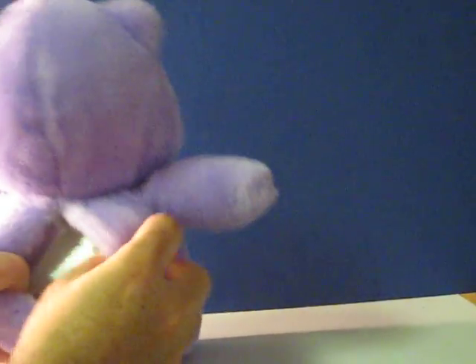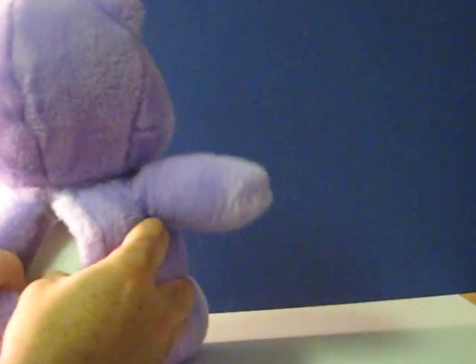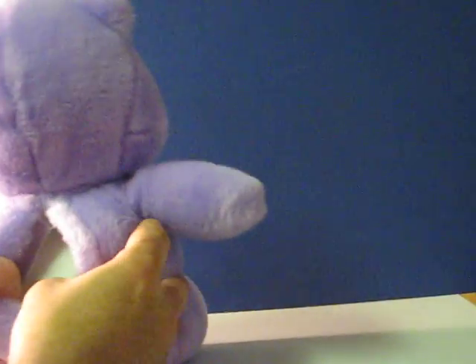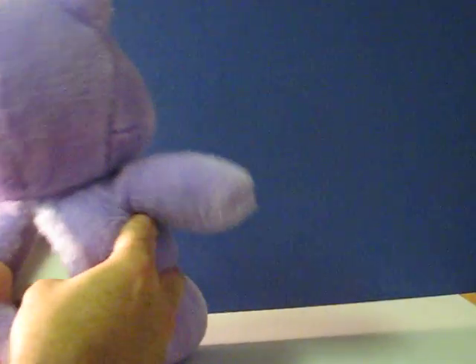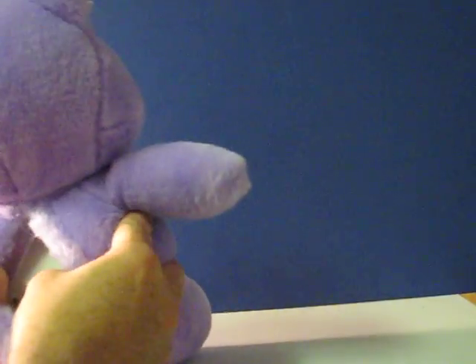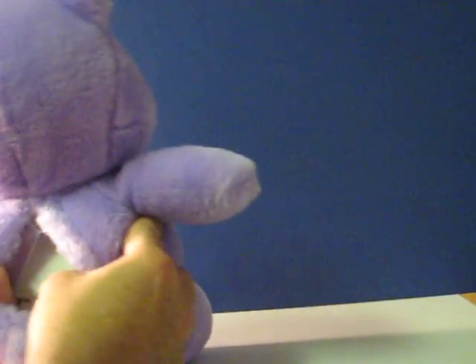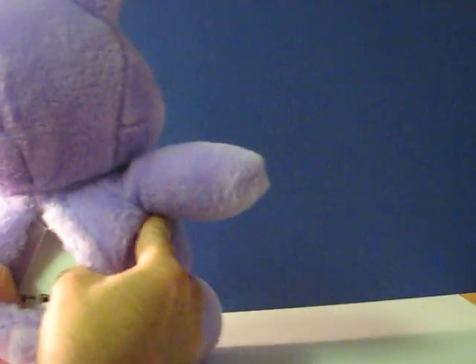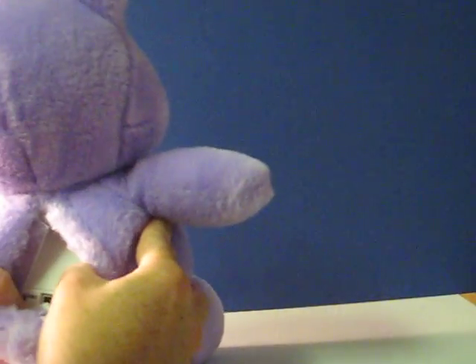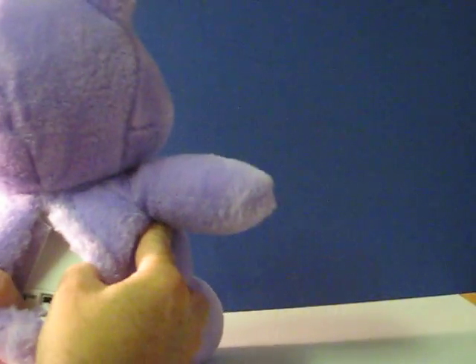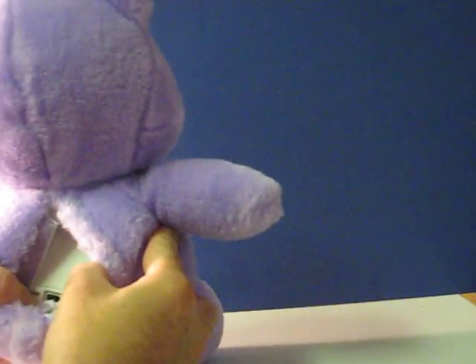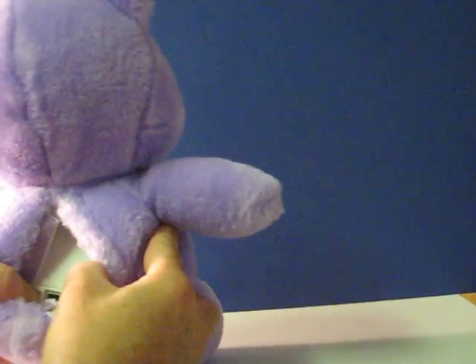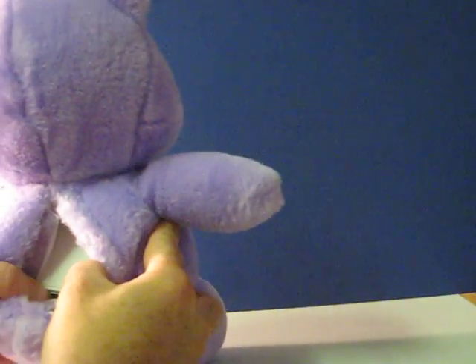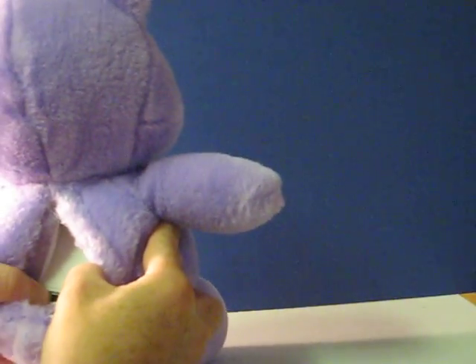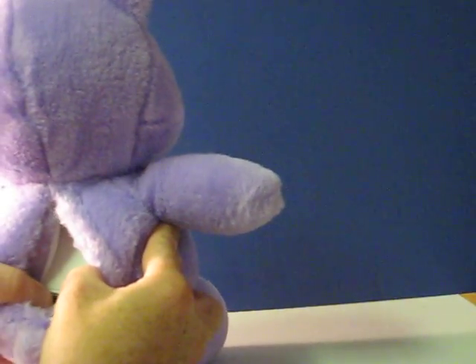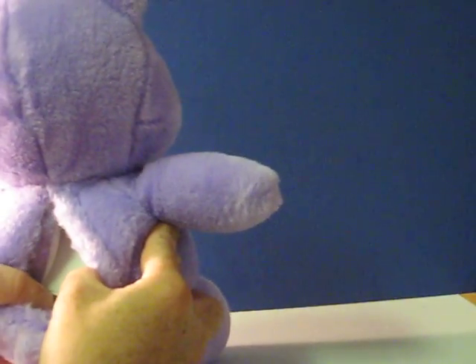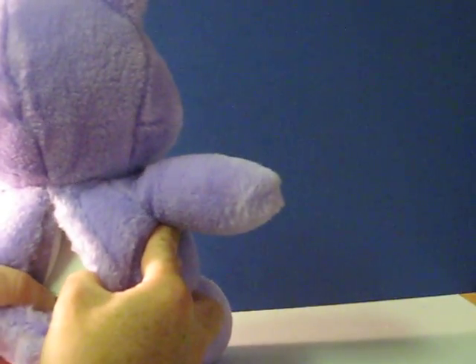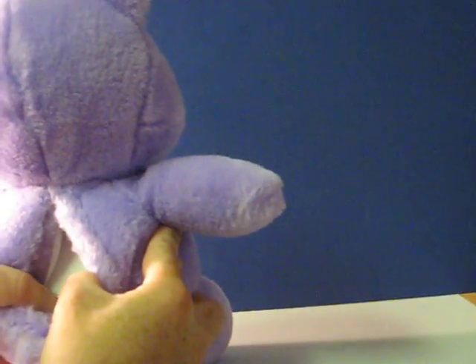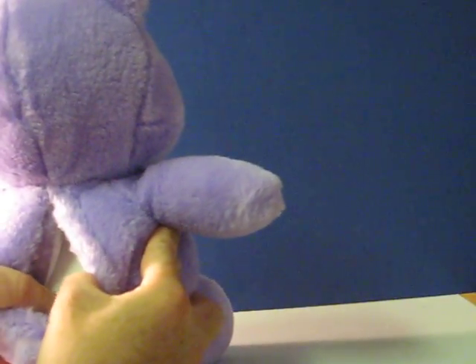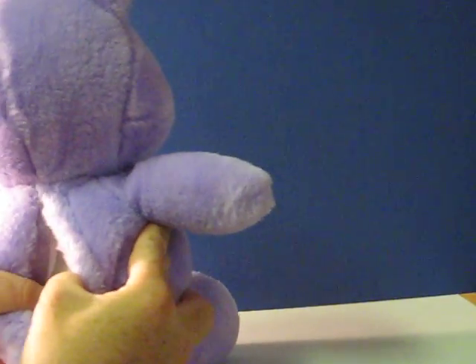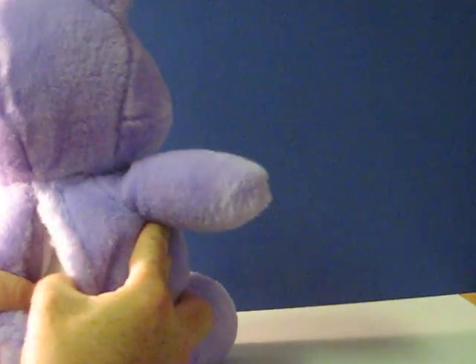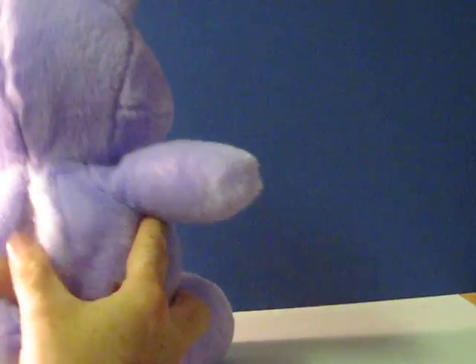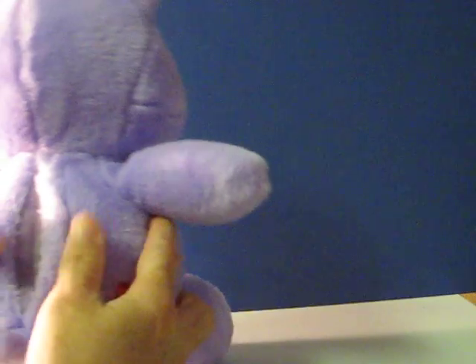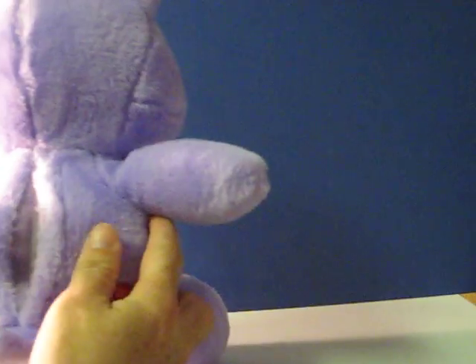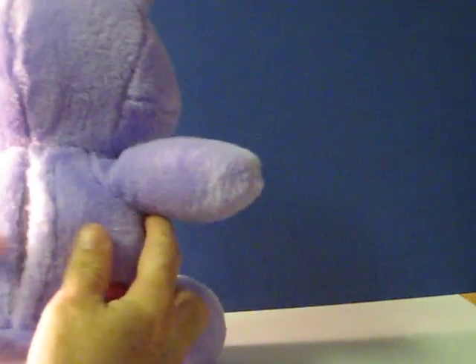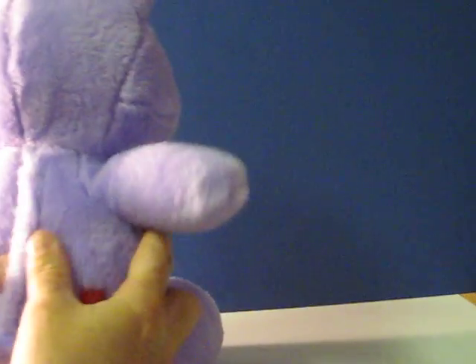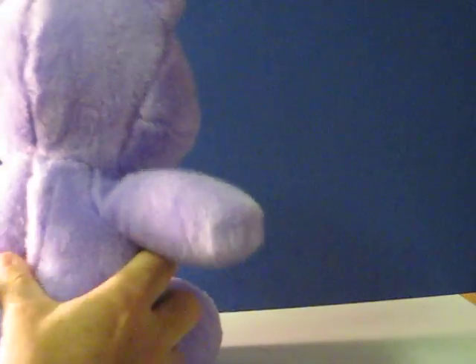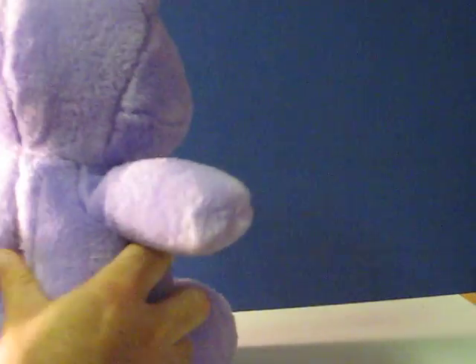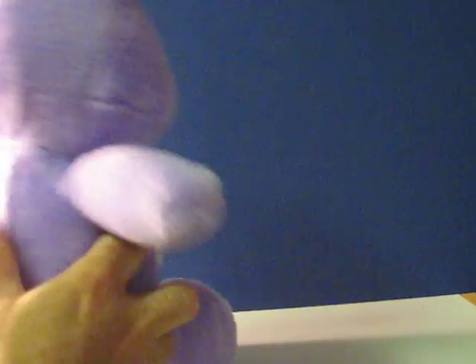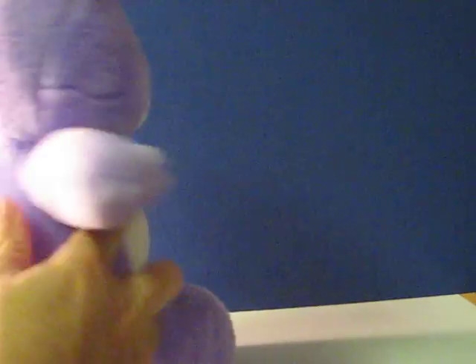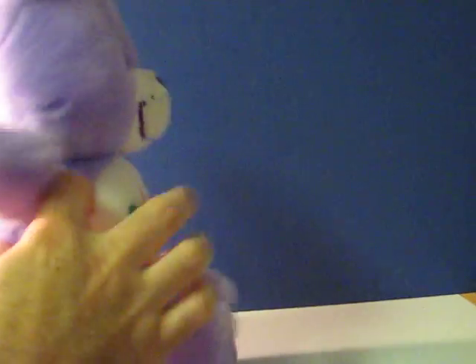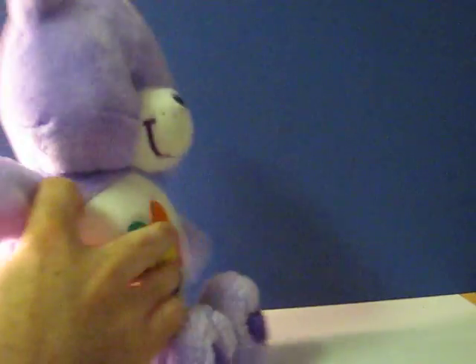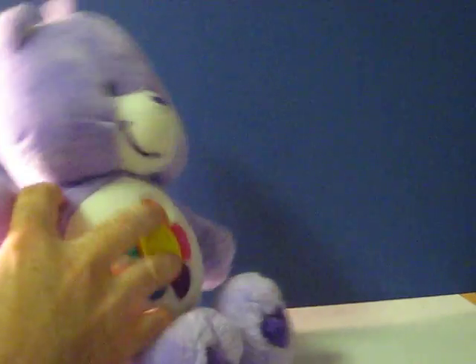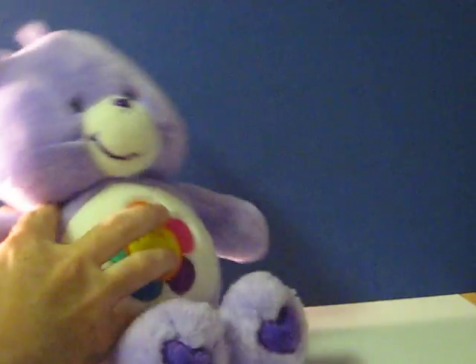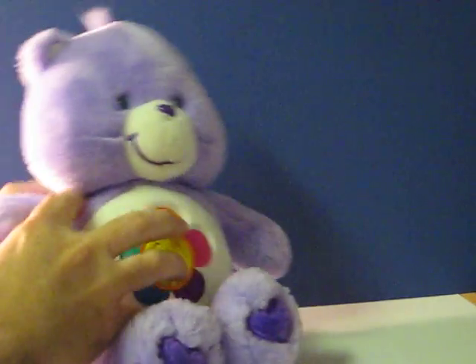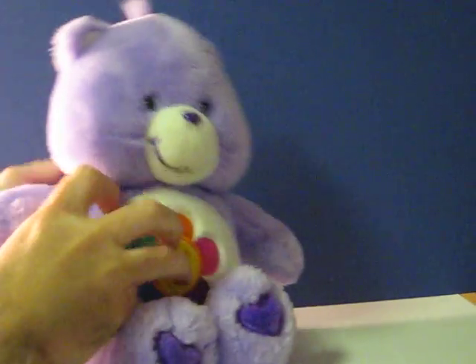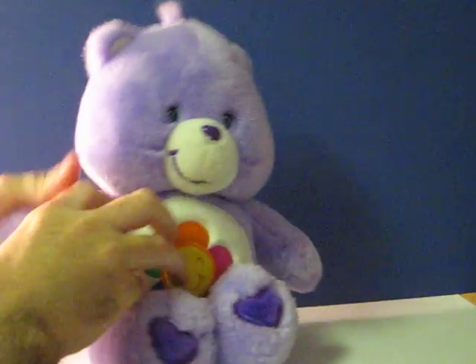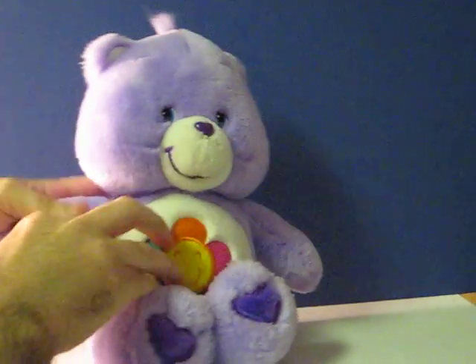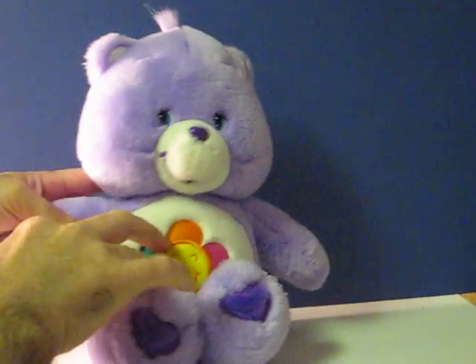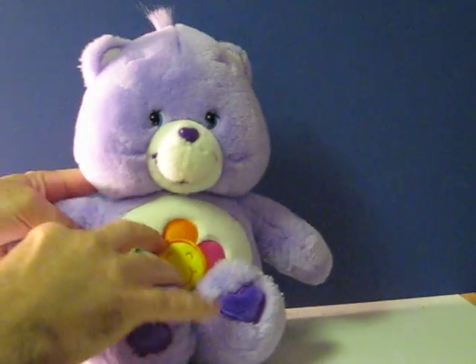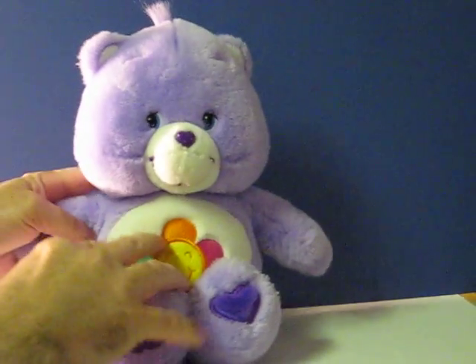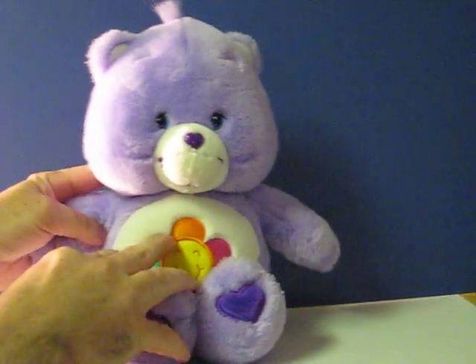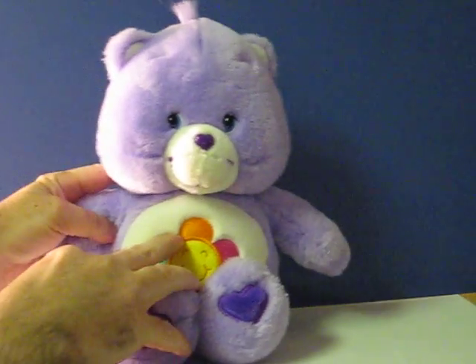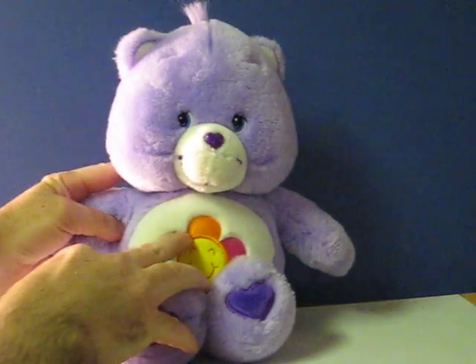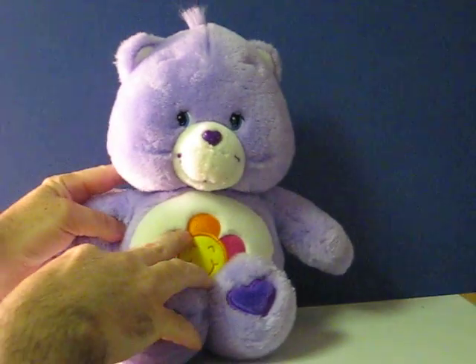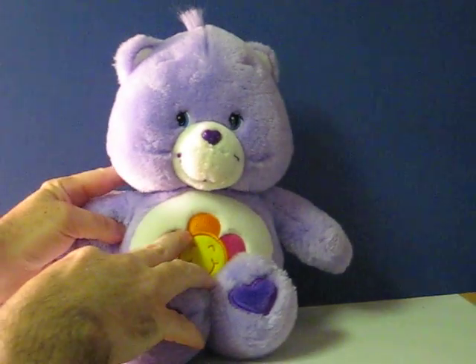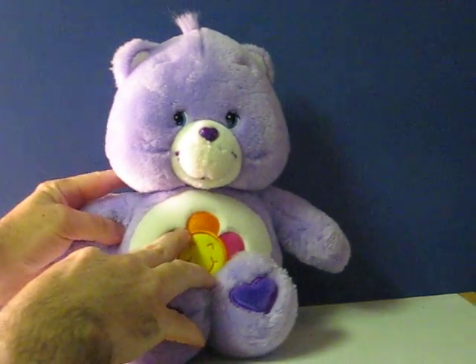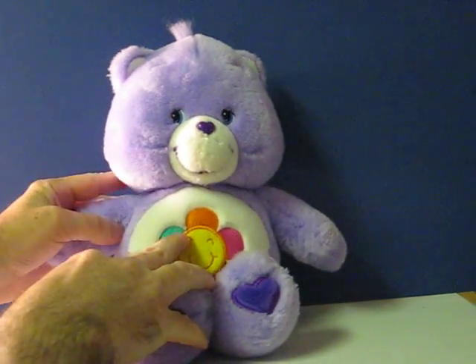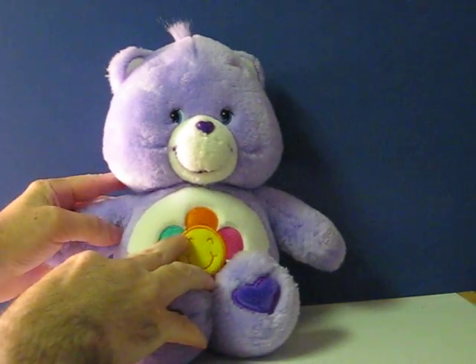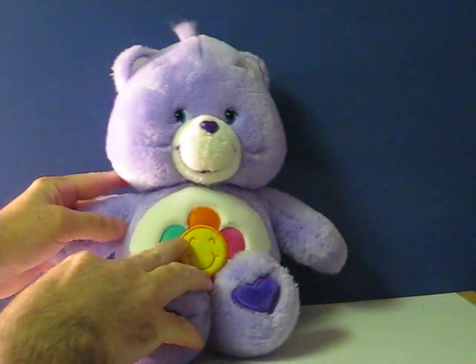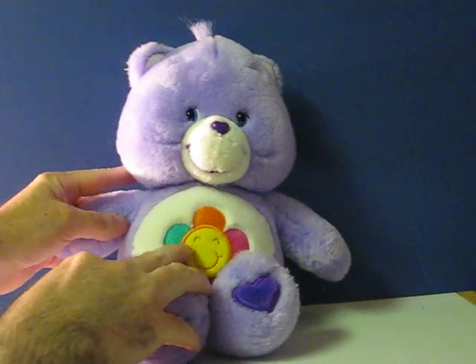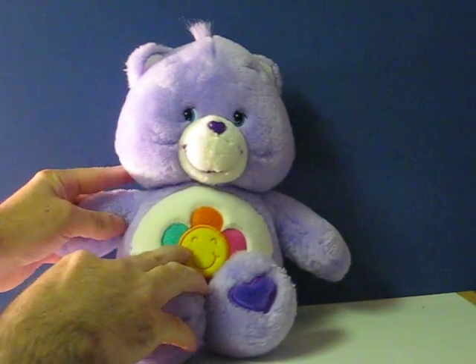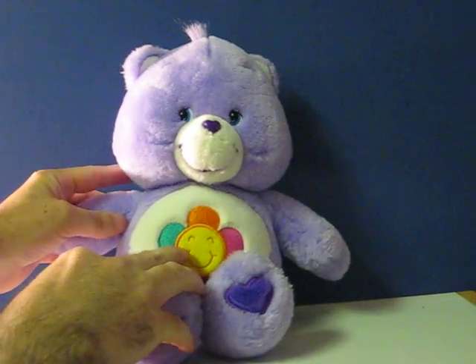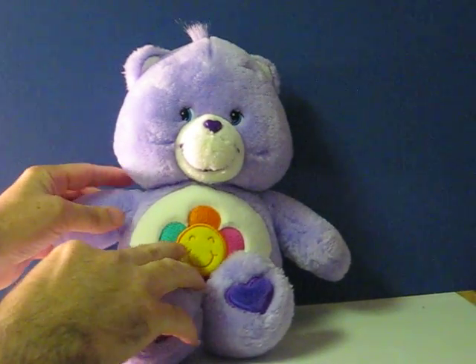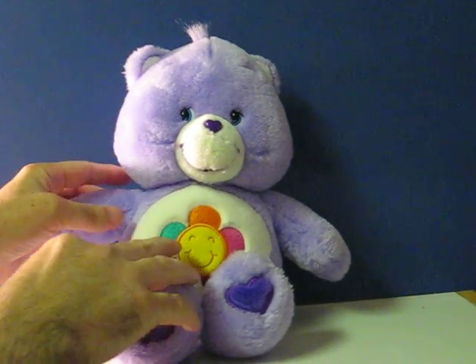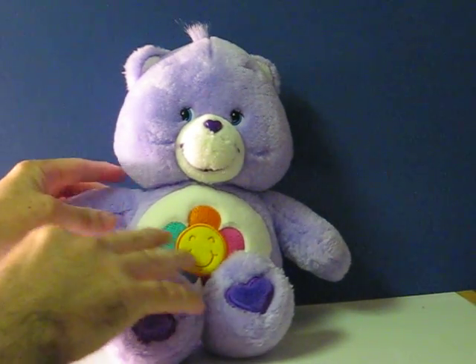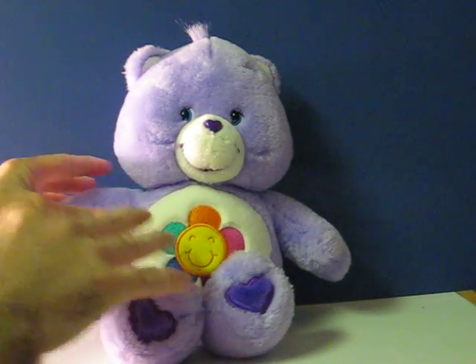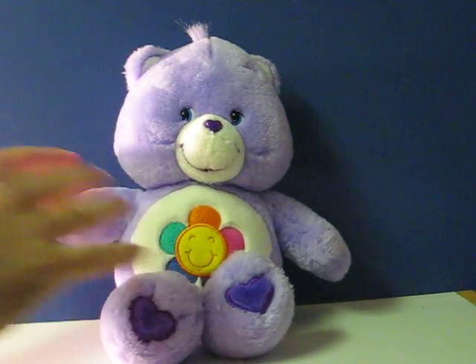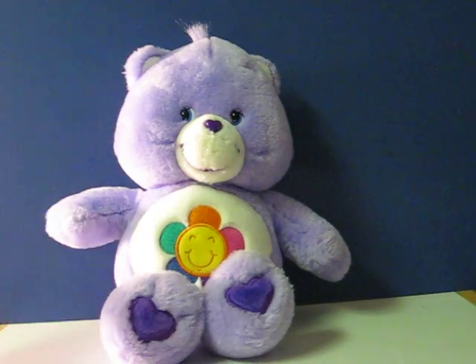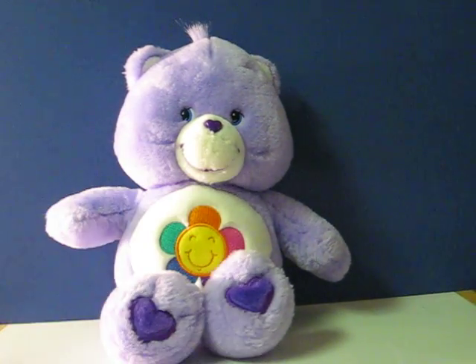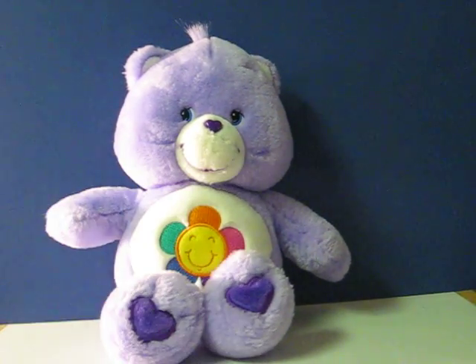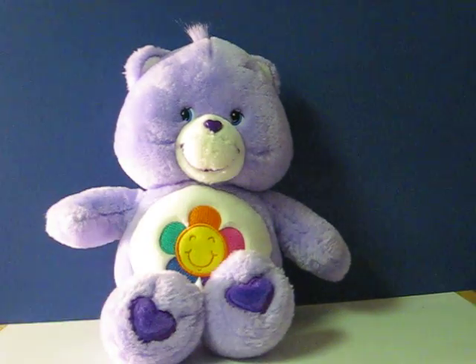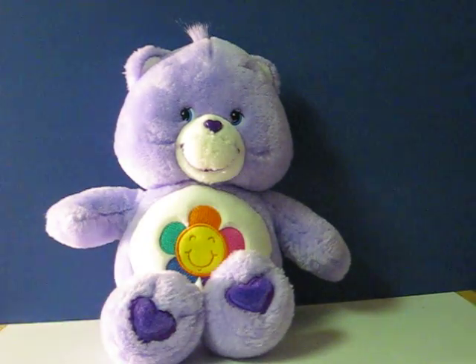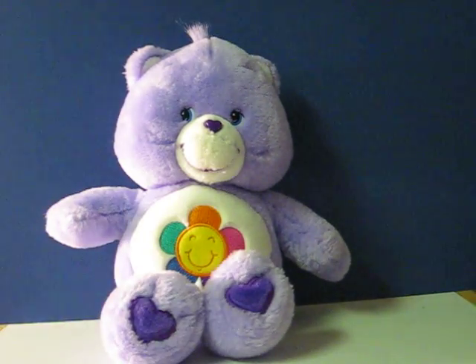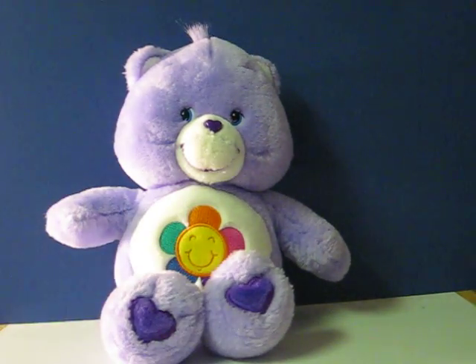First, switch her to play. Hello, I'm Harmony Bear. I love to play with friends like you.